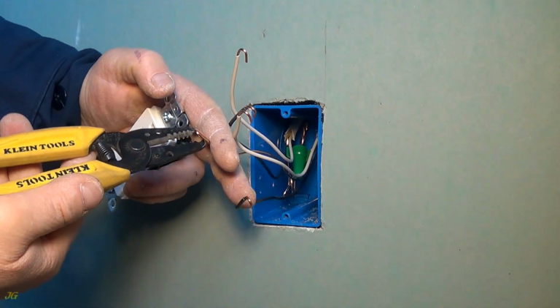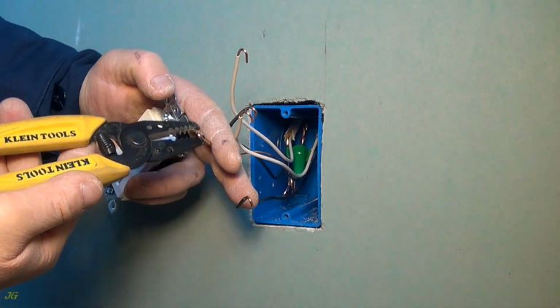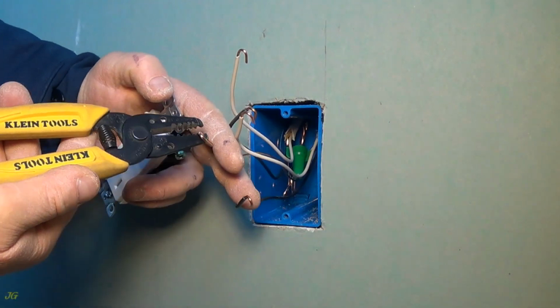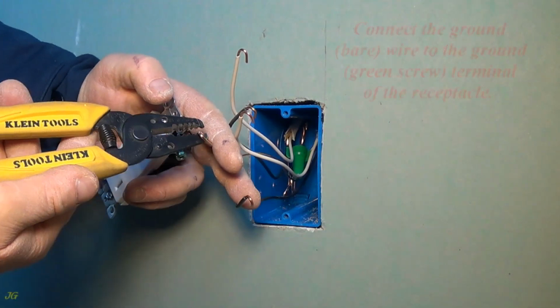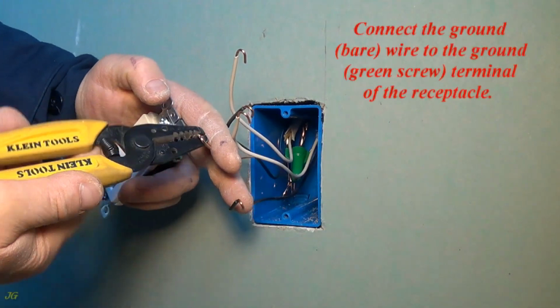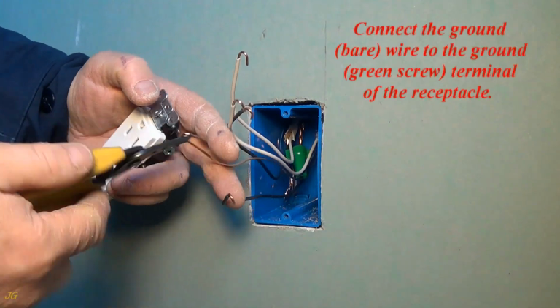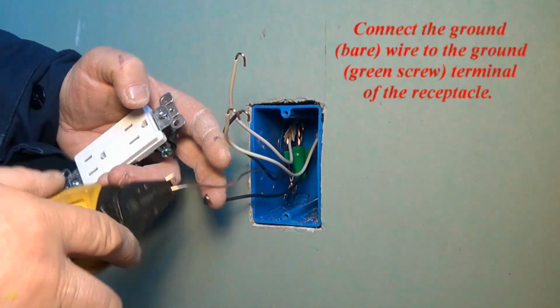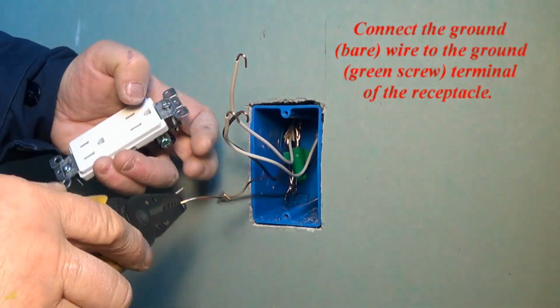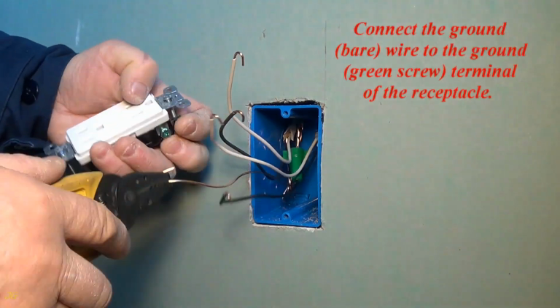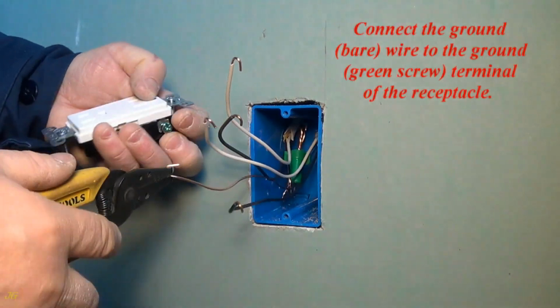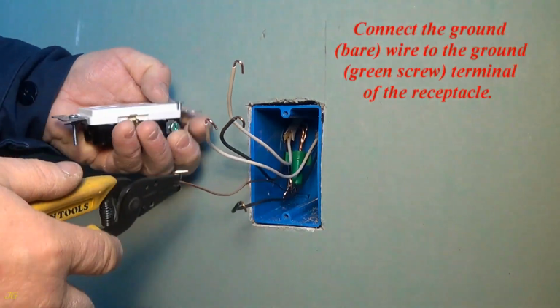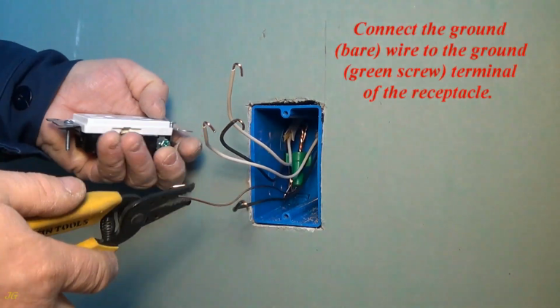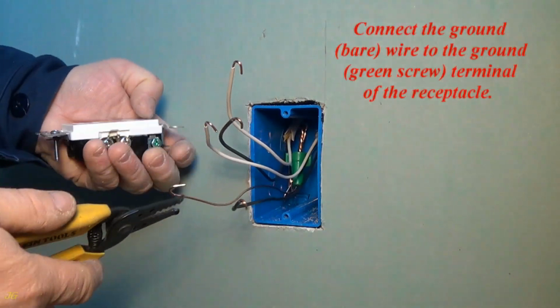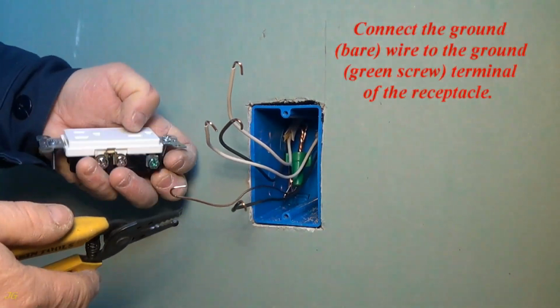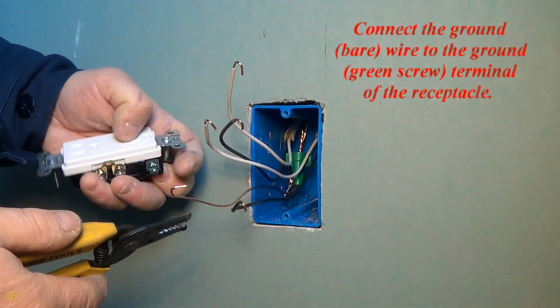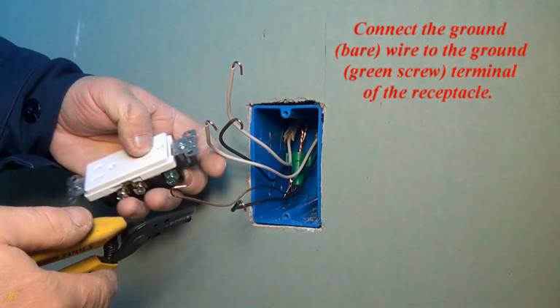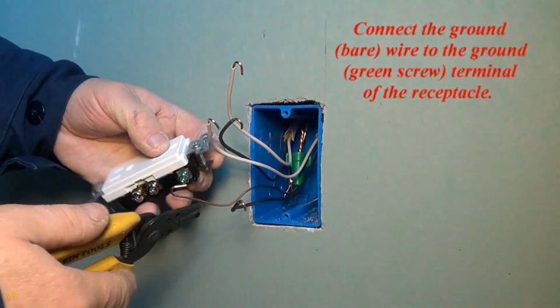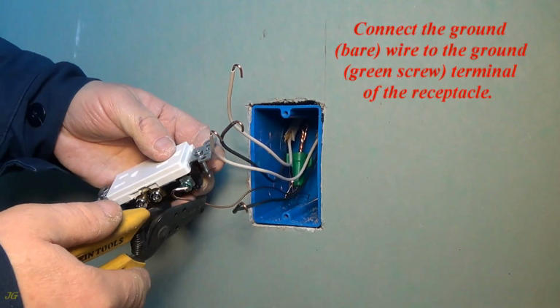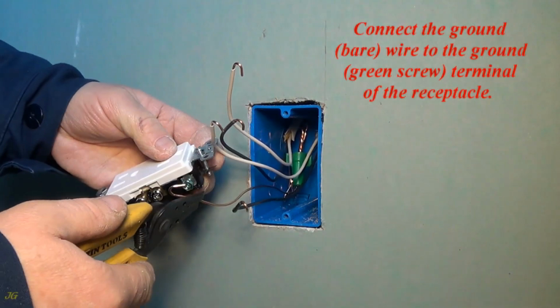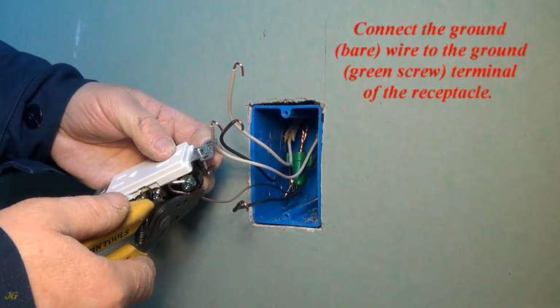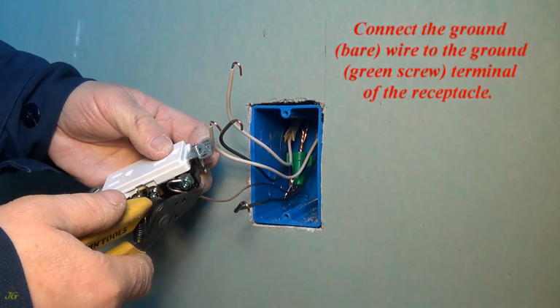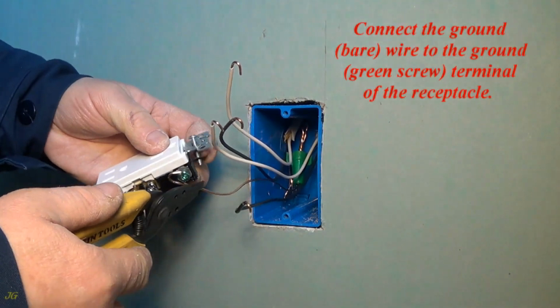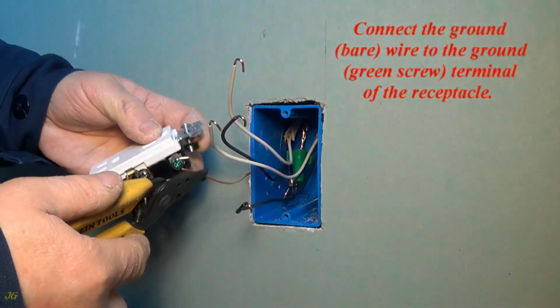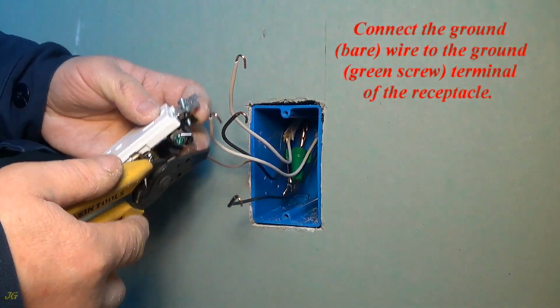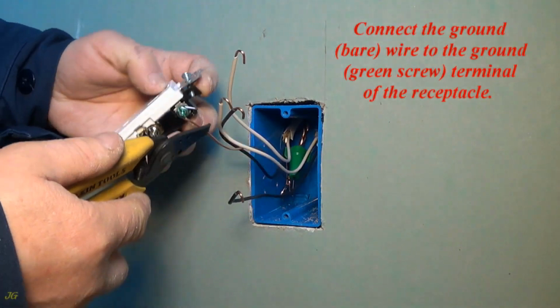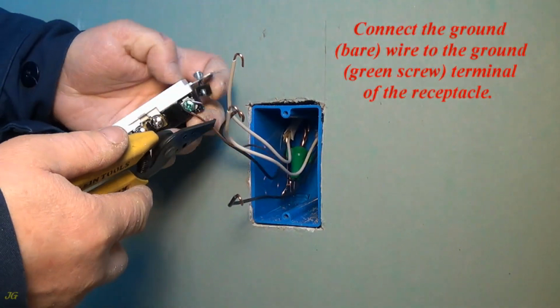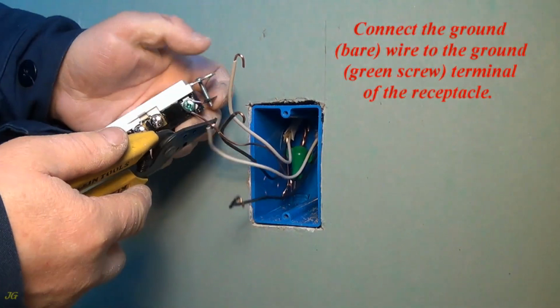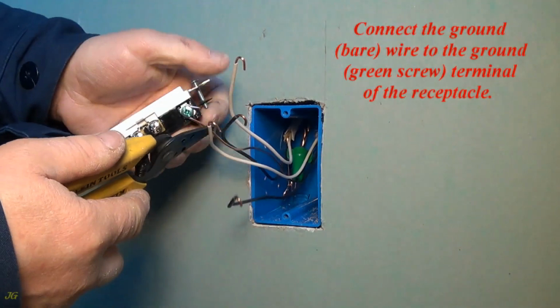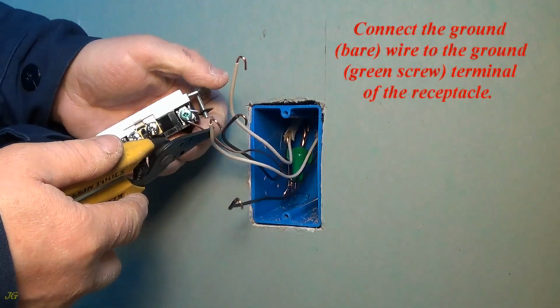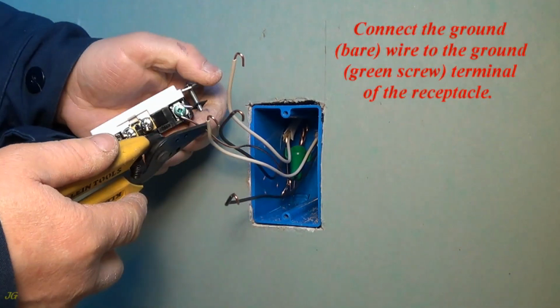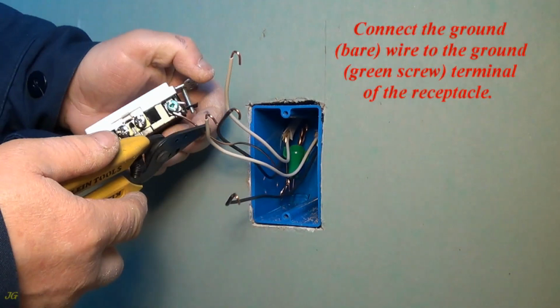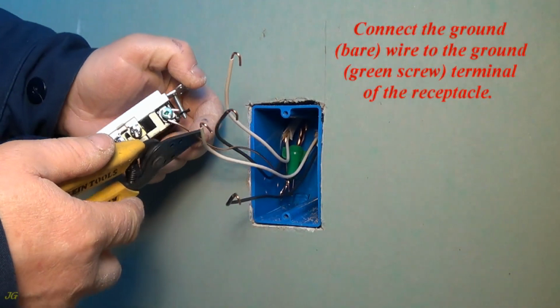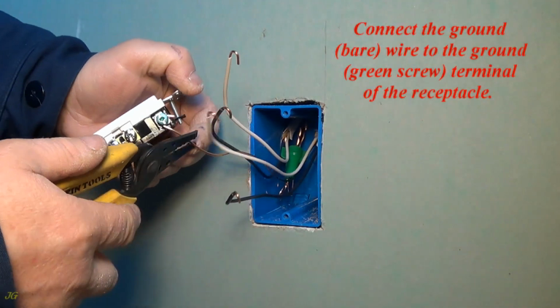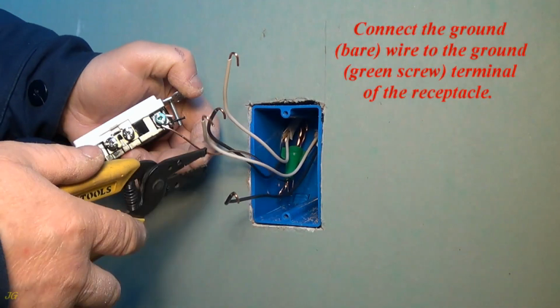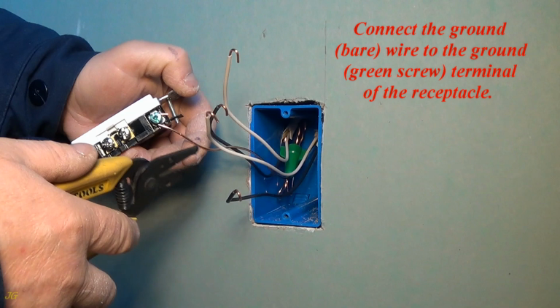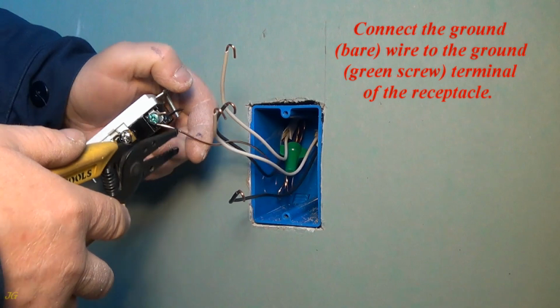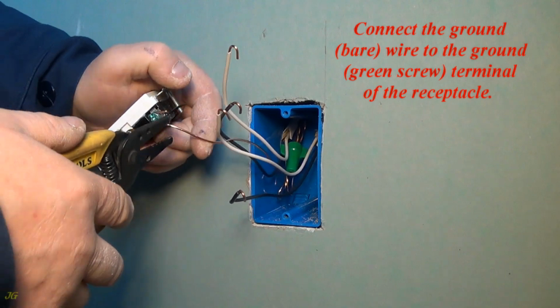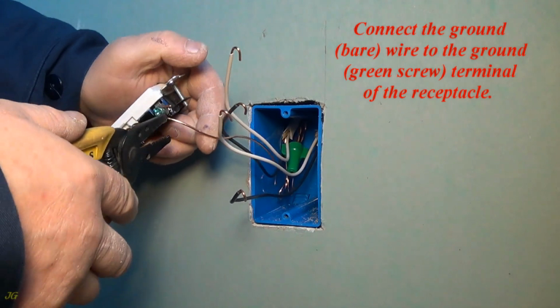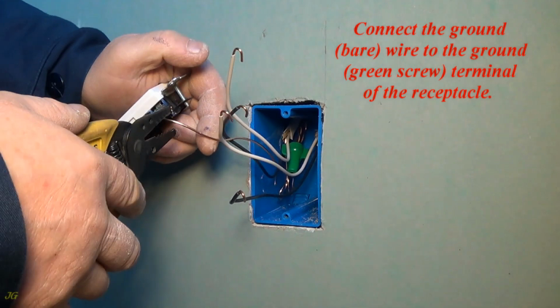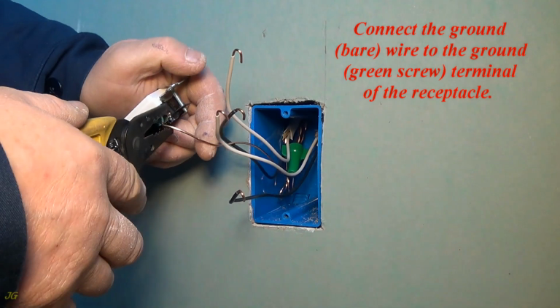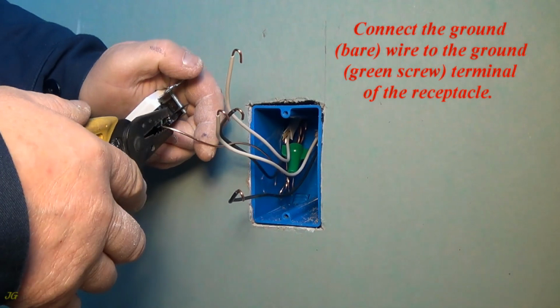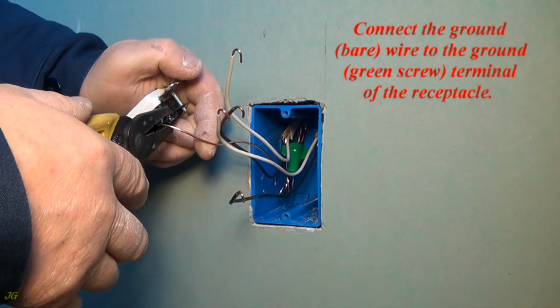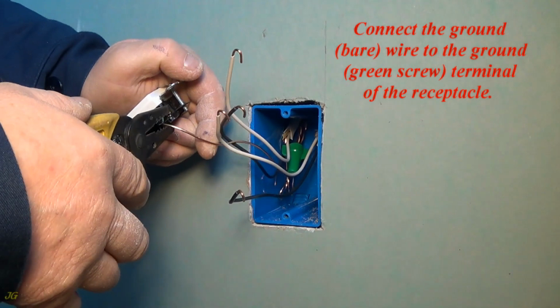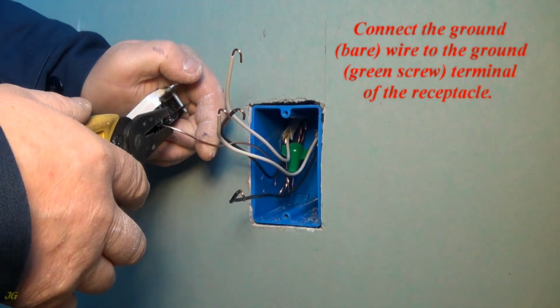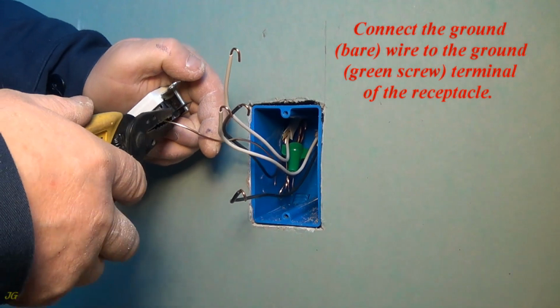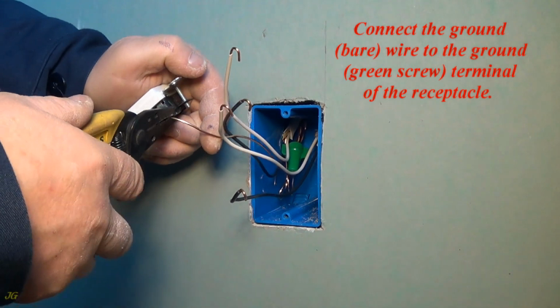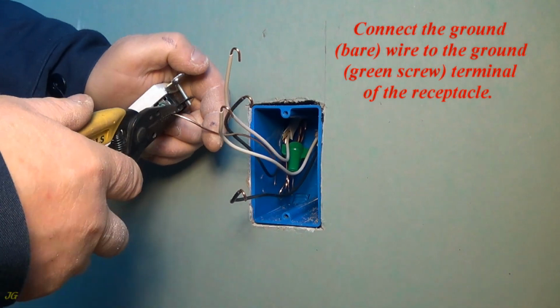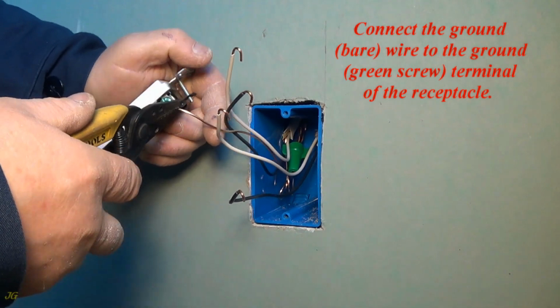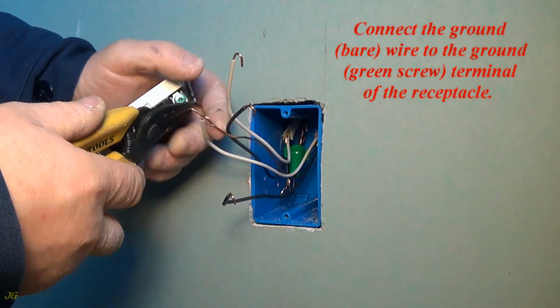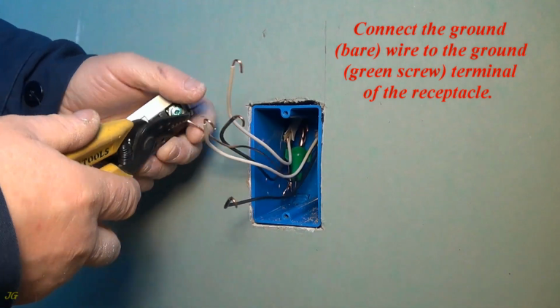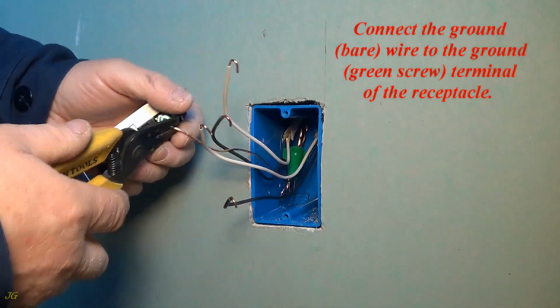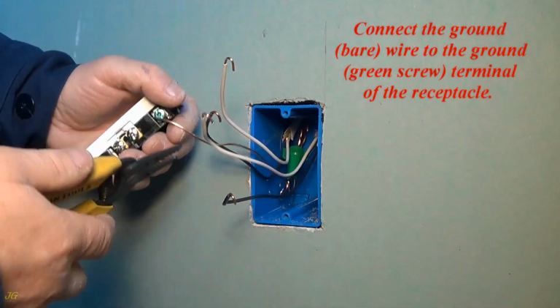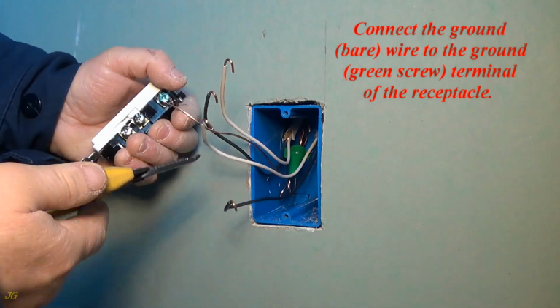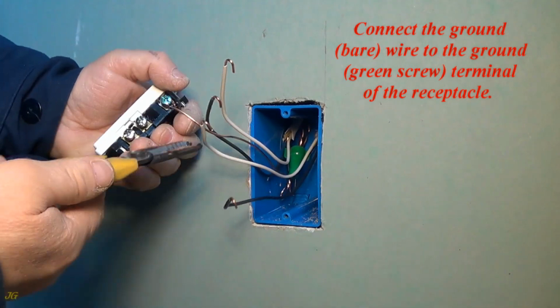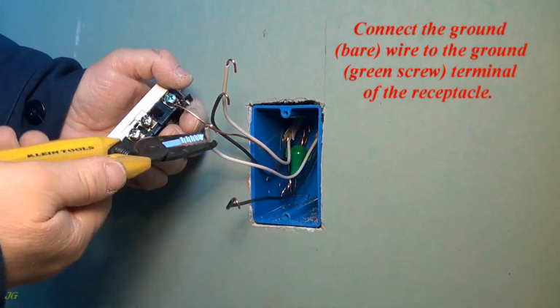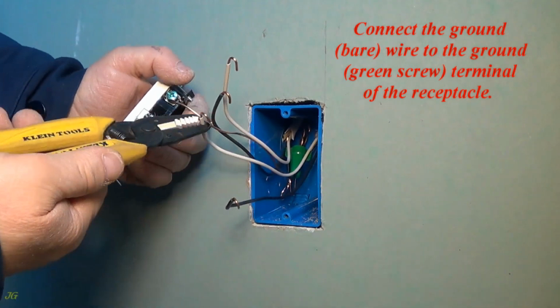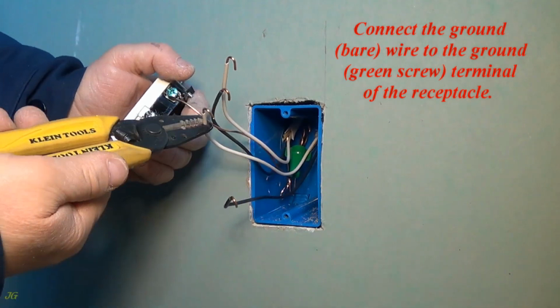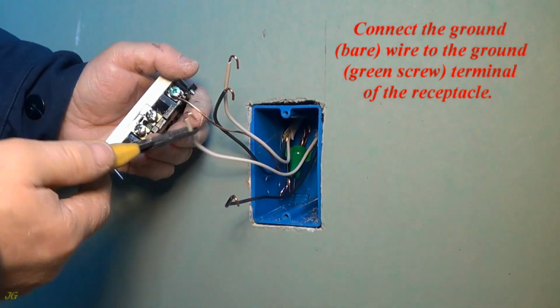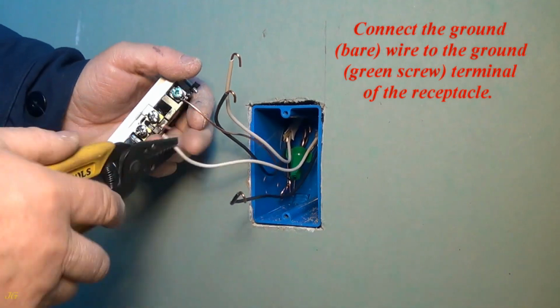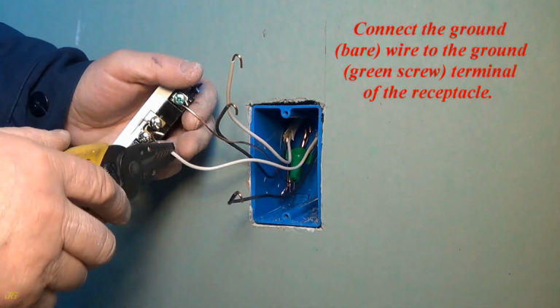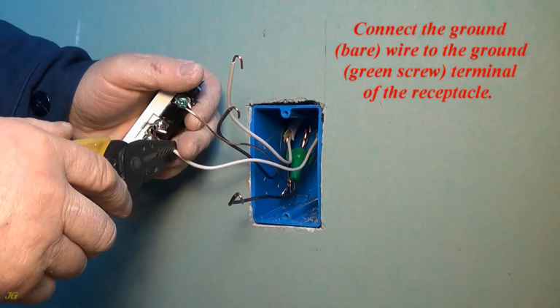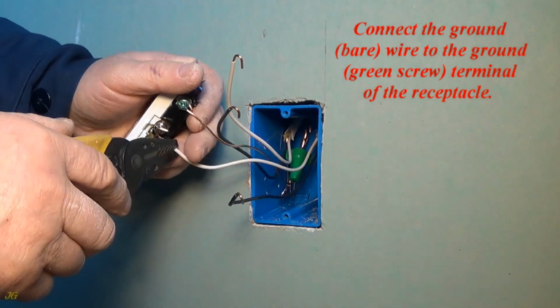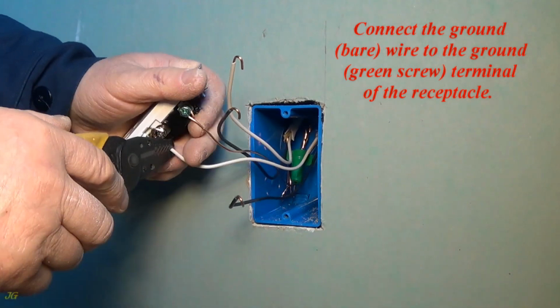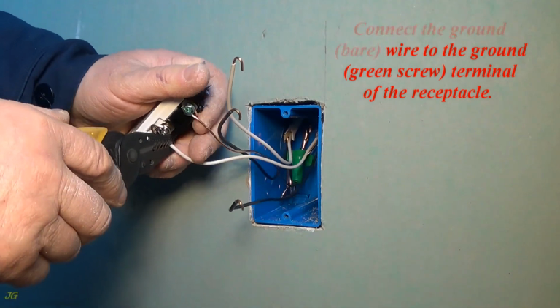Connect the ground, bare wire to the ground, green screw terminal of the receptacle.